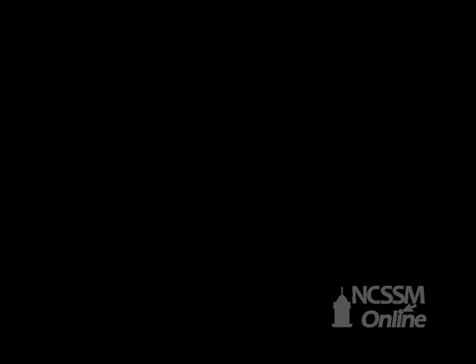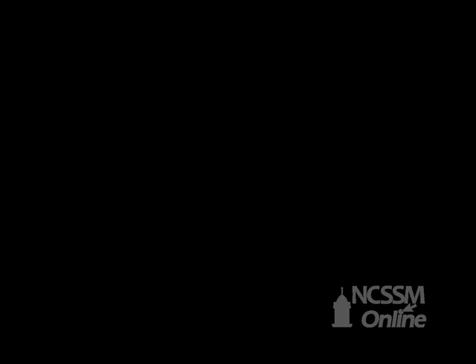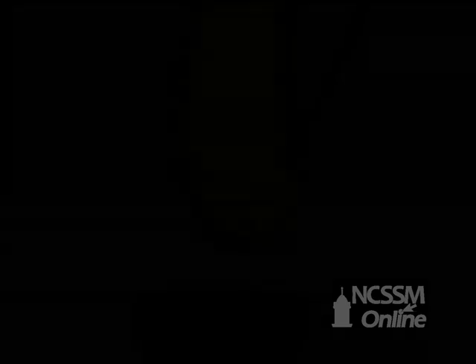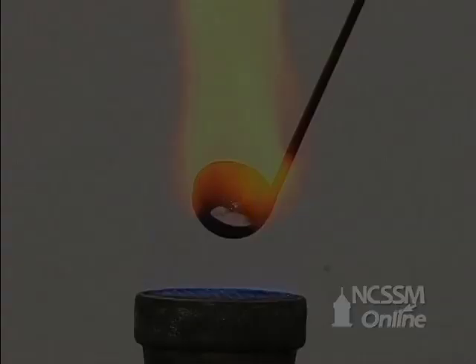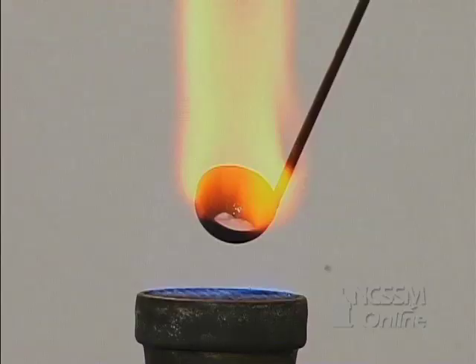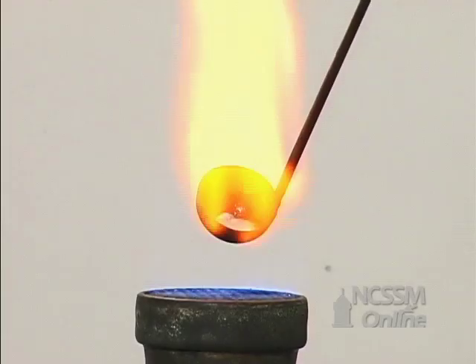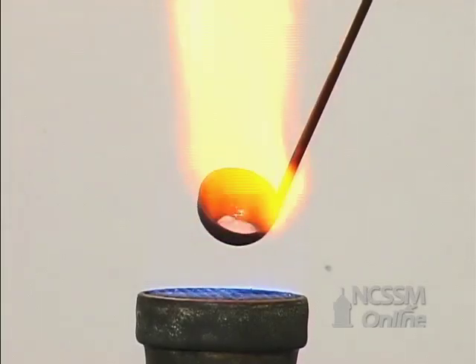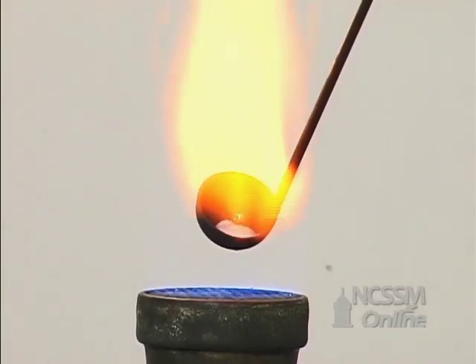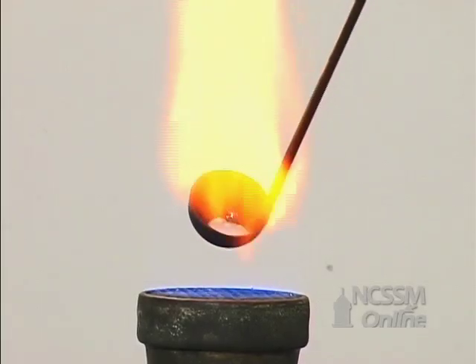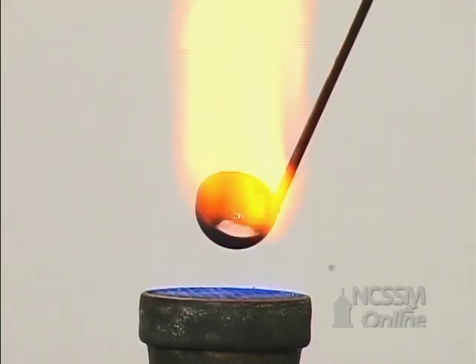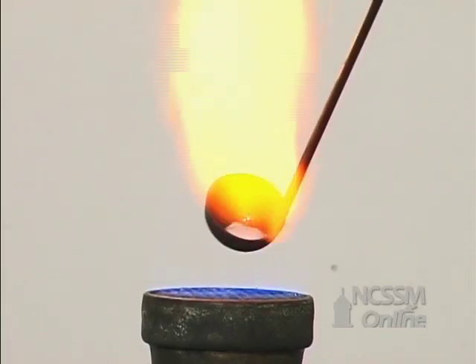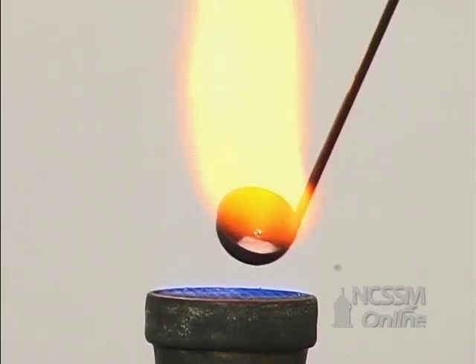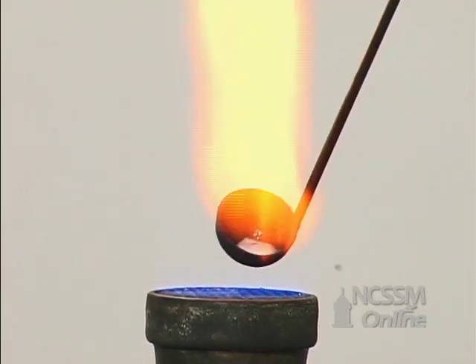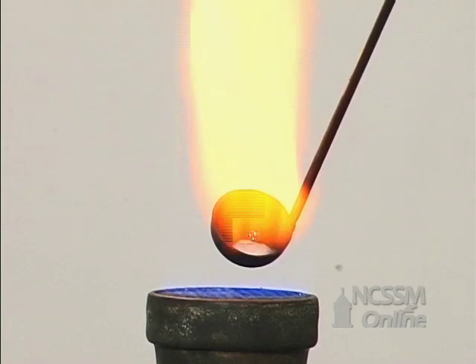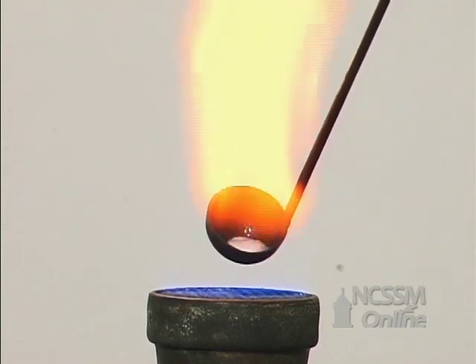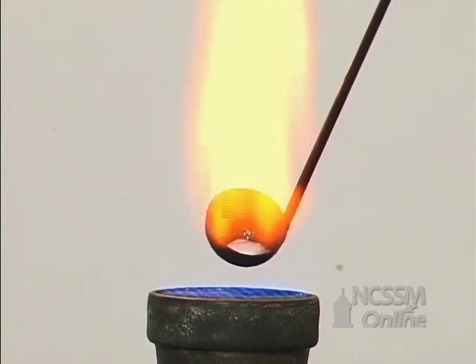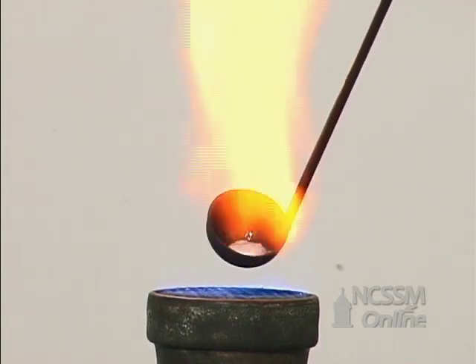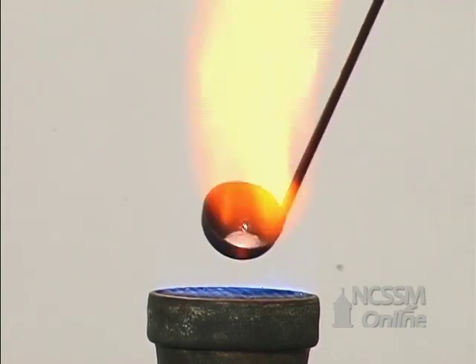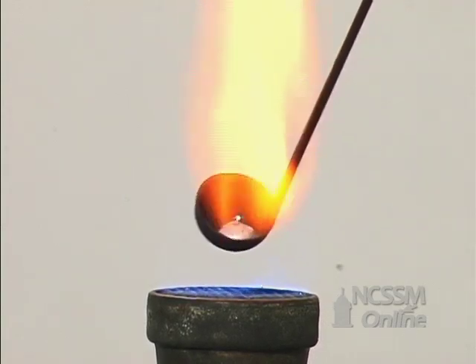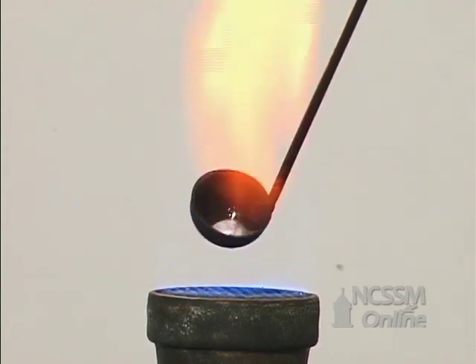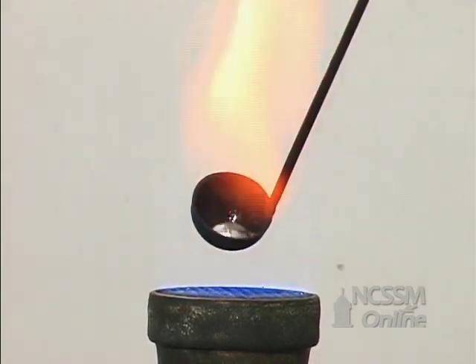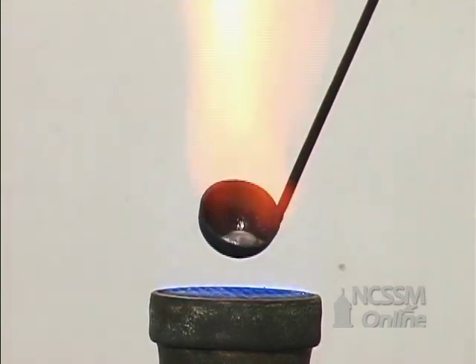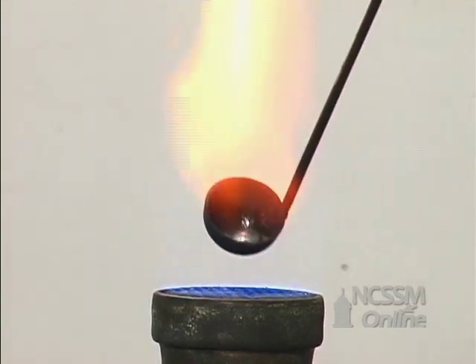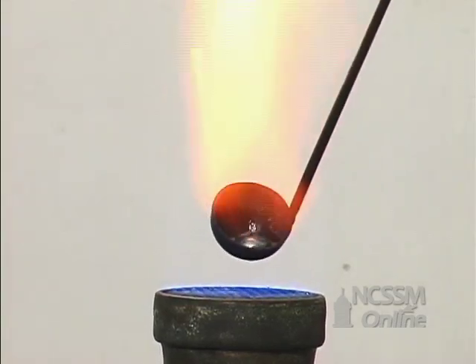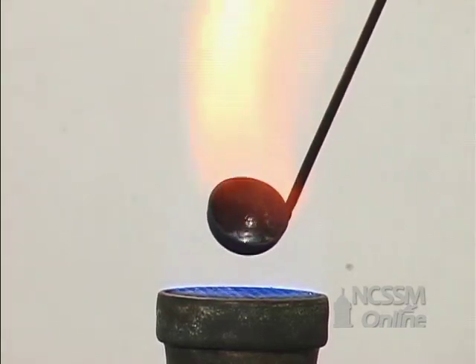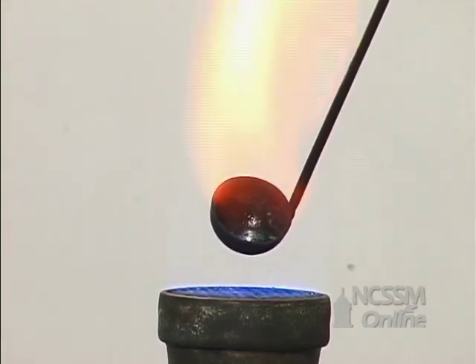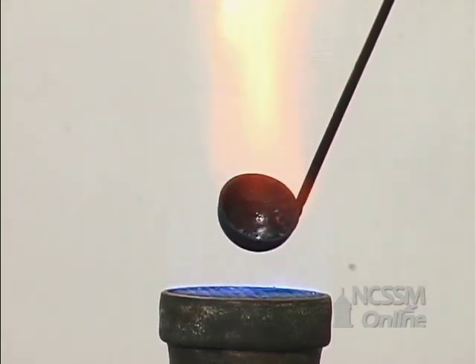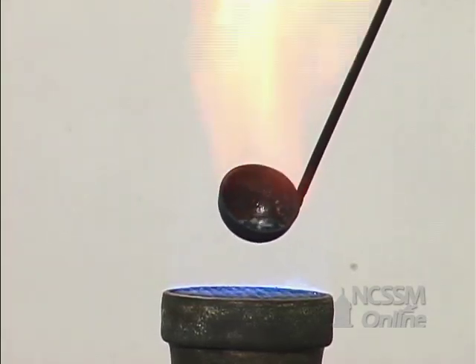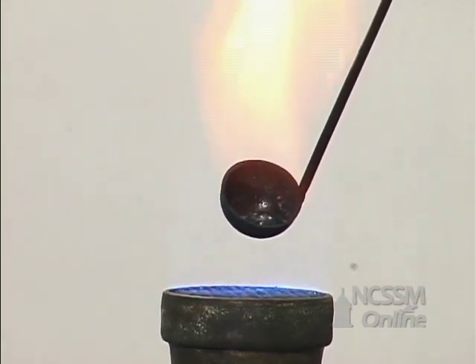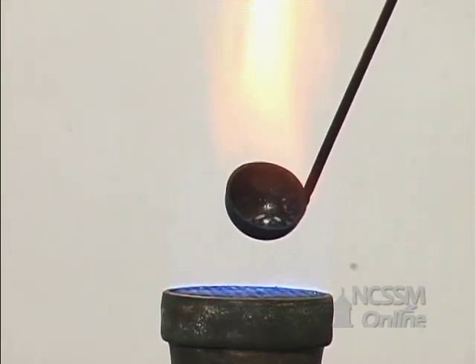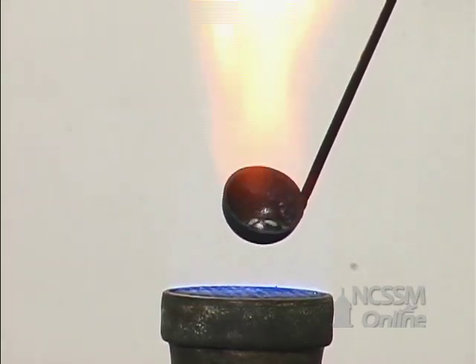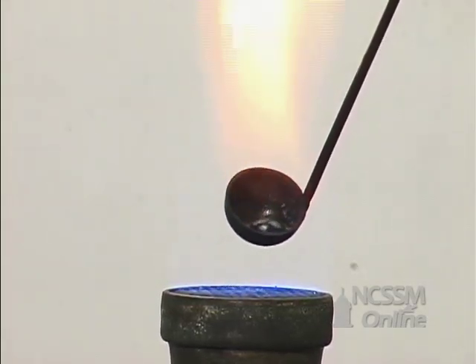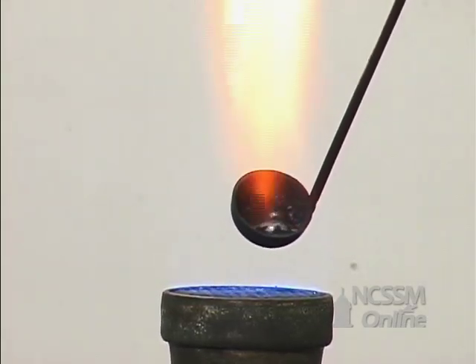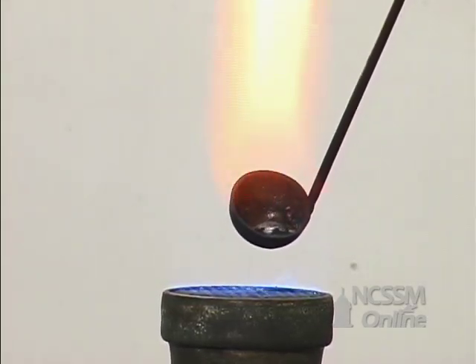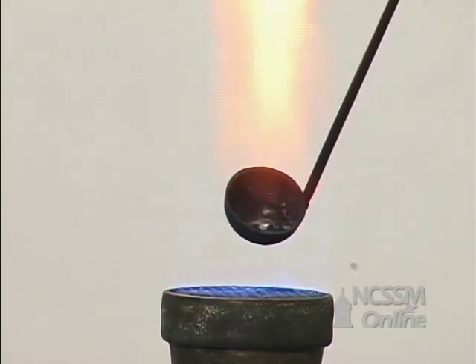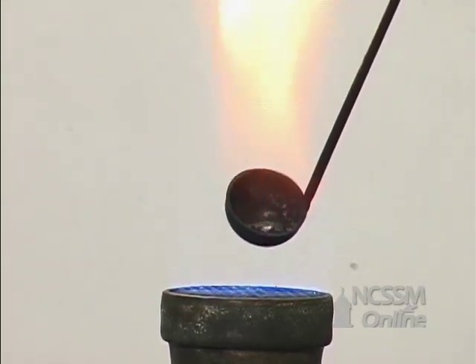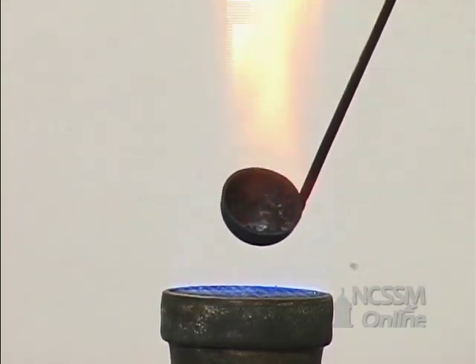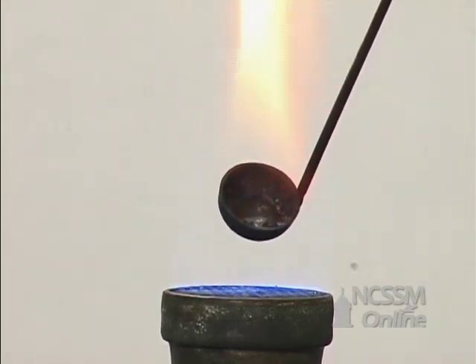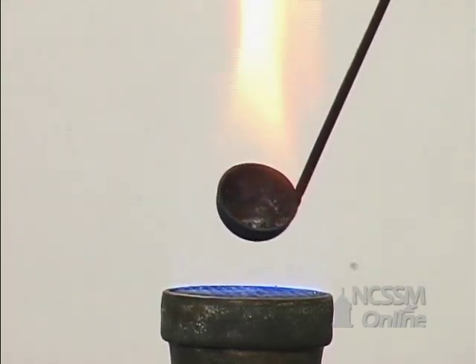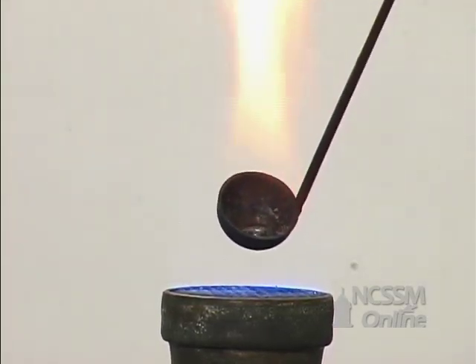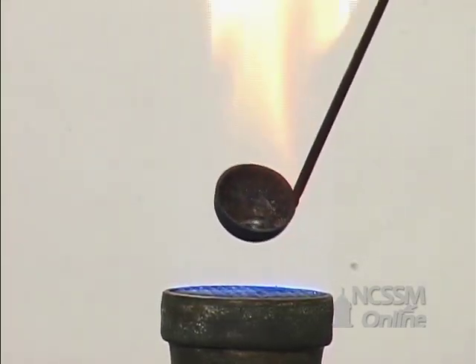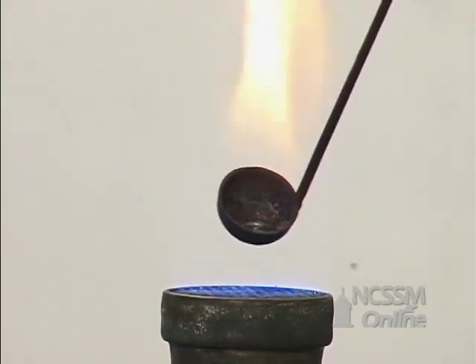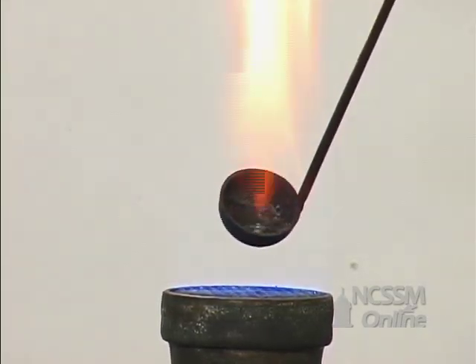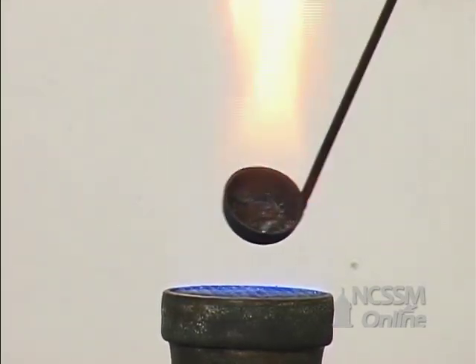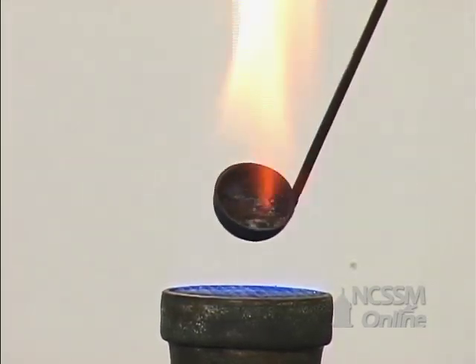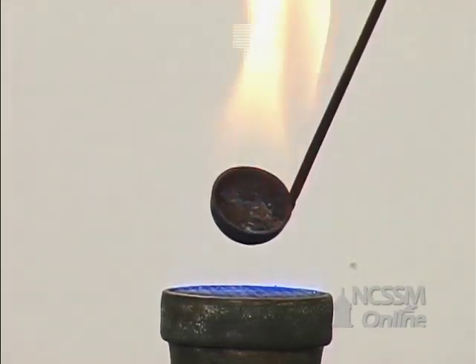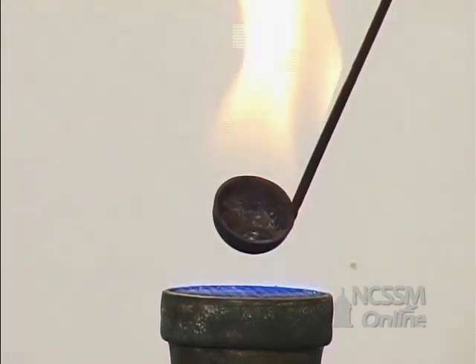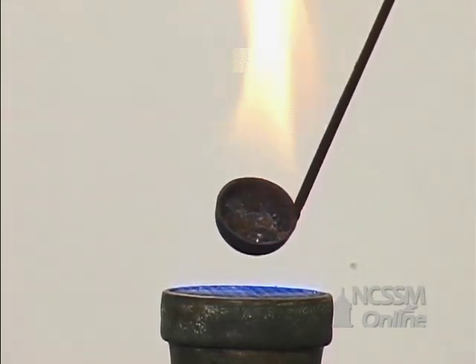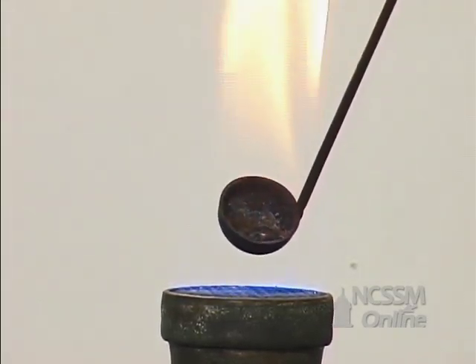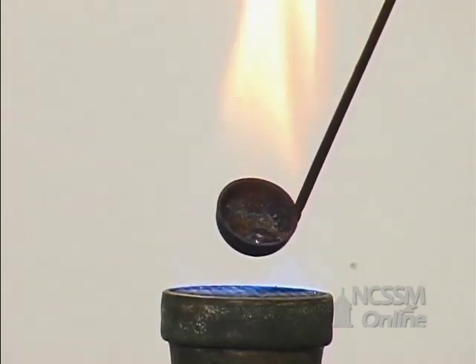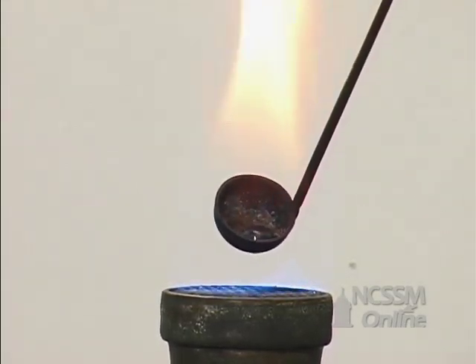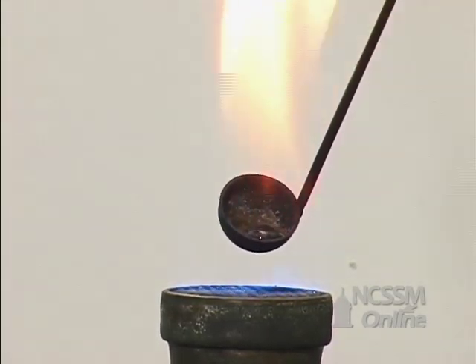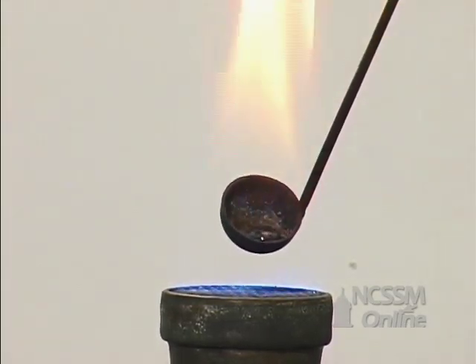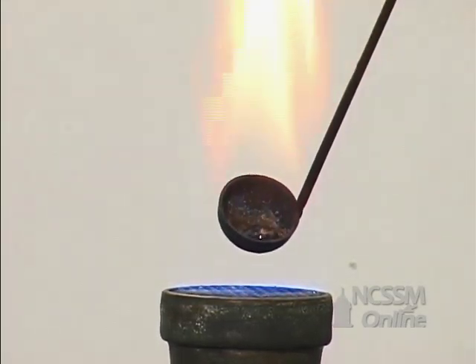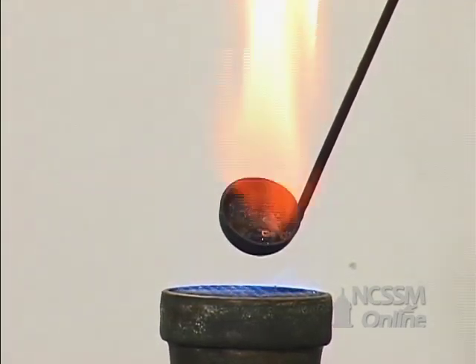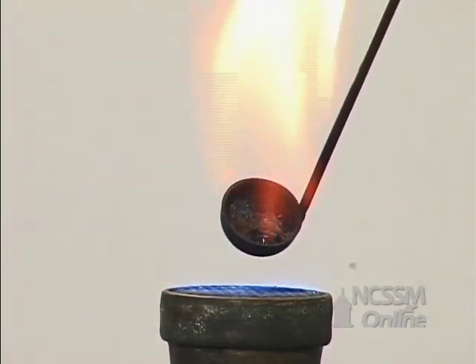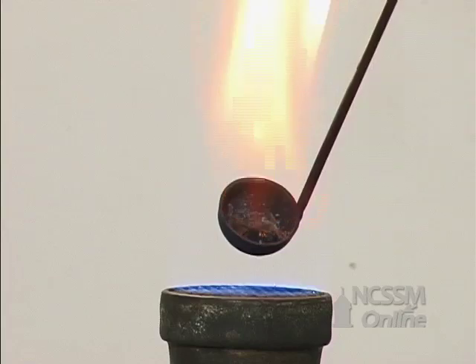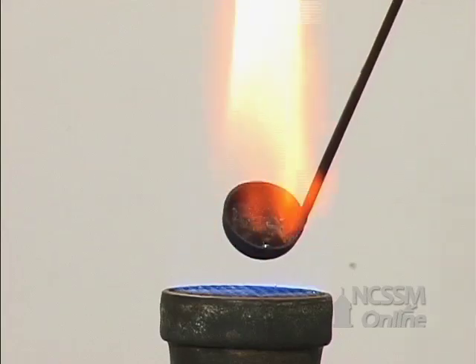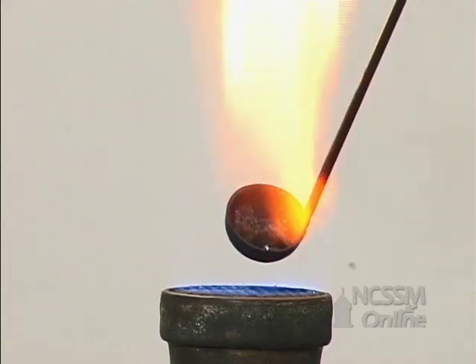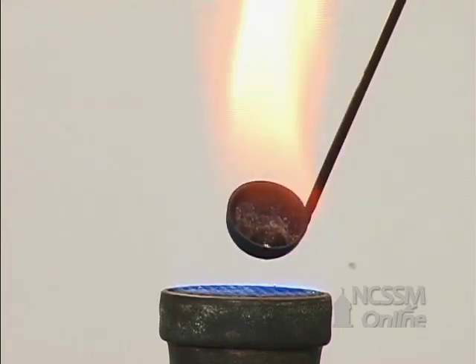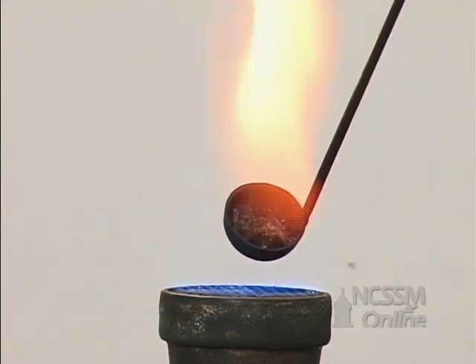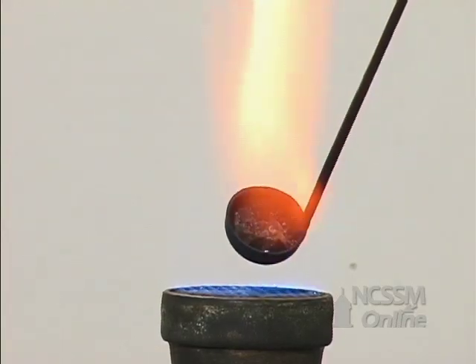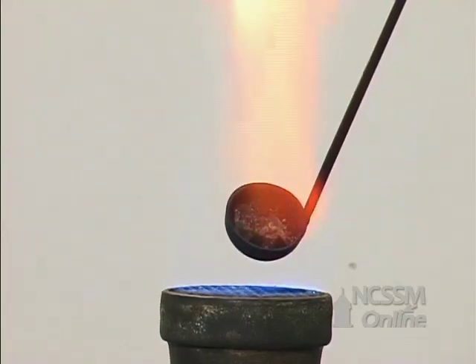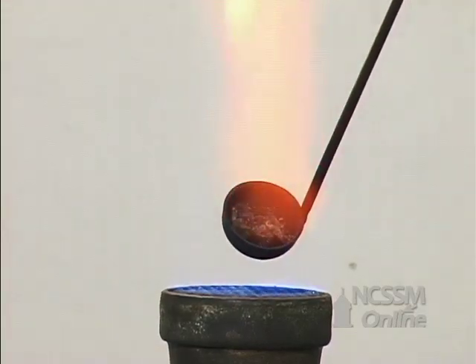If we heat a sample of sodium metal, we see that it melts rapidly. Sodium has a lower melting point than lithium.